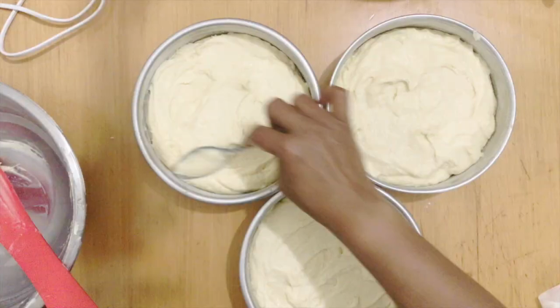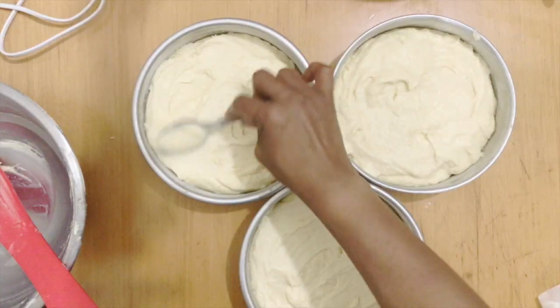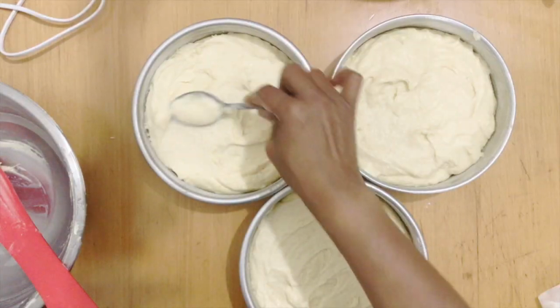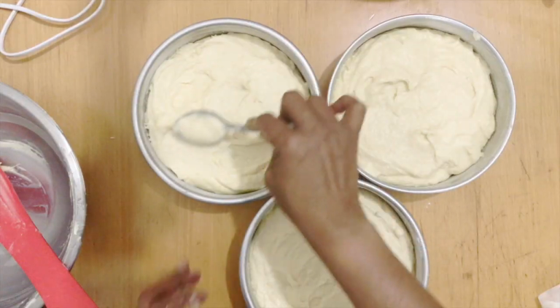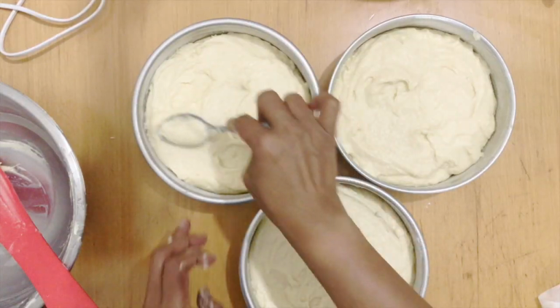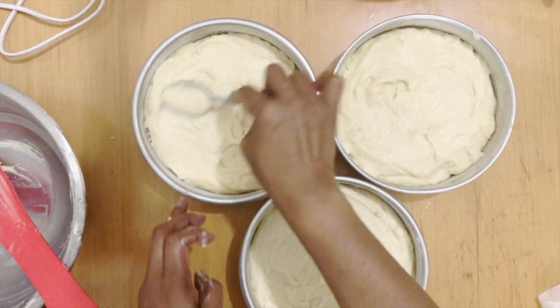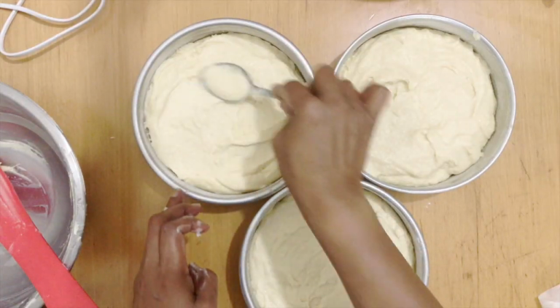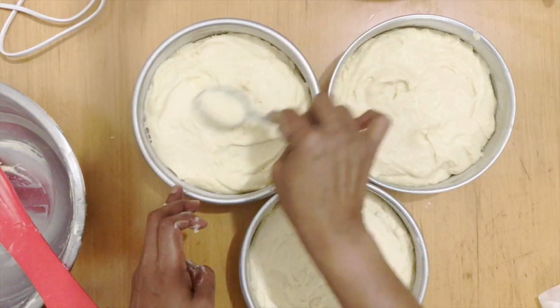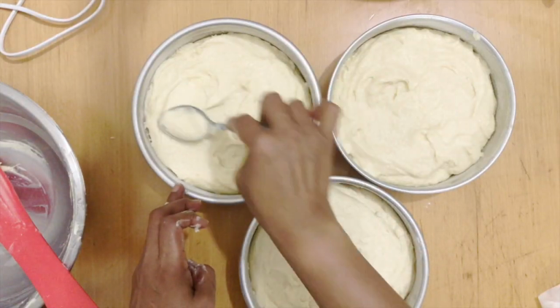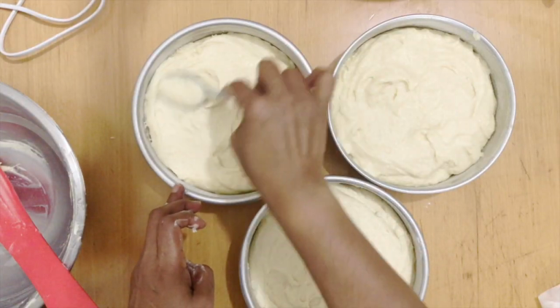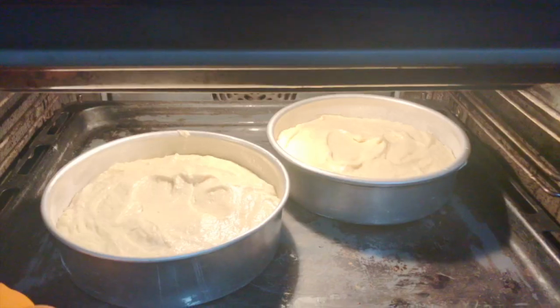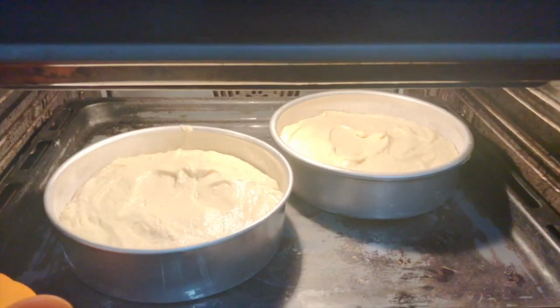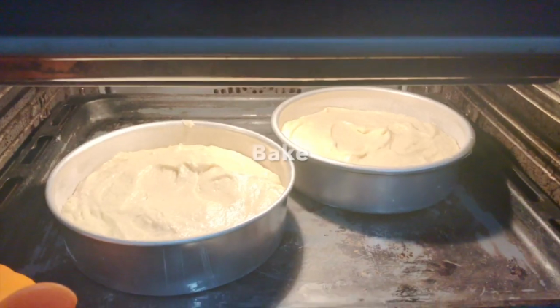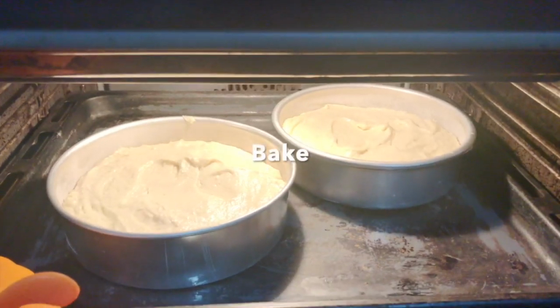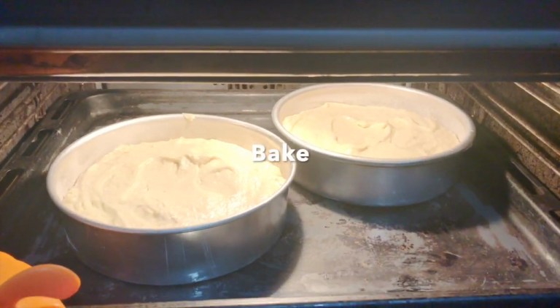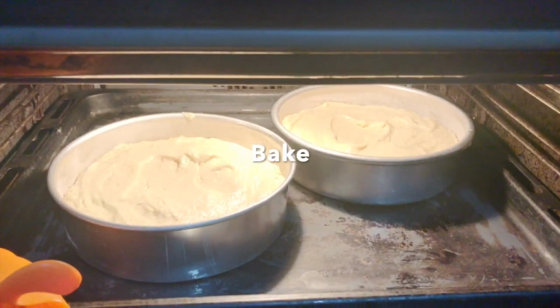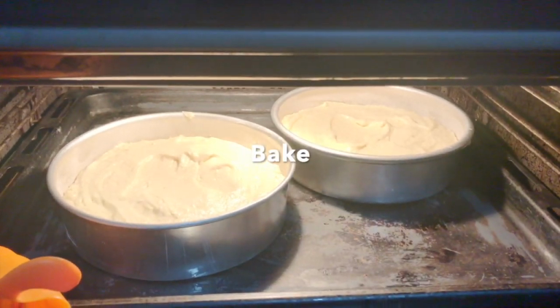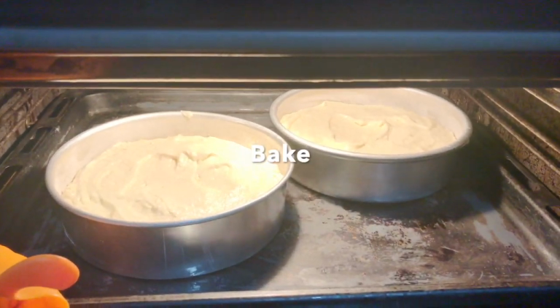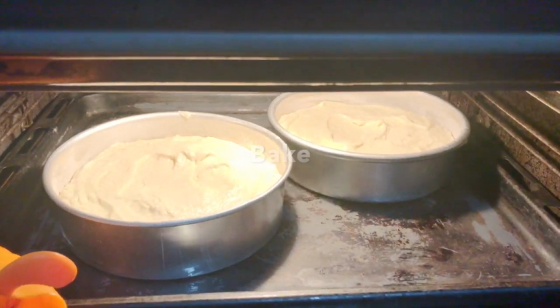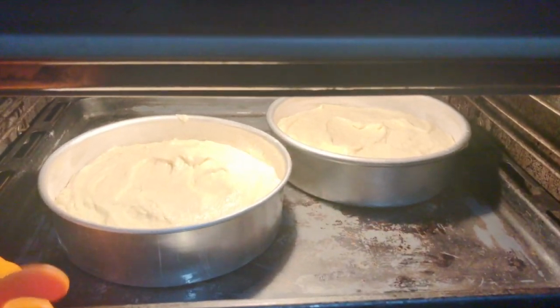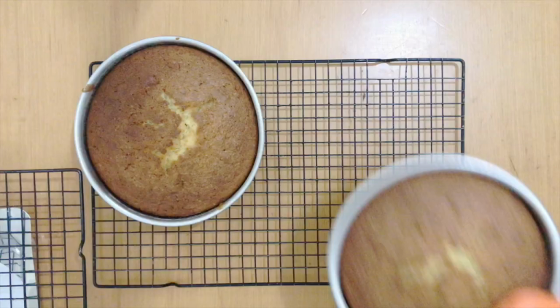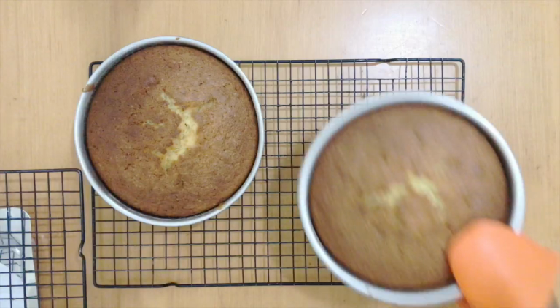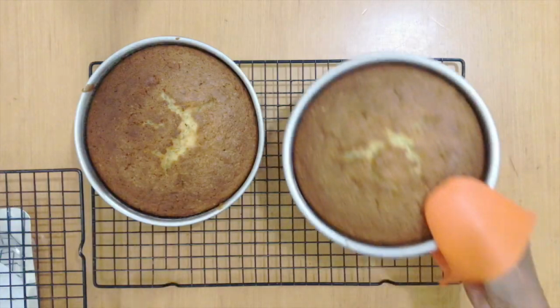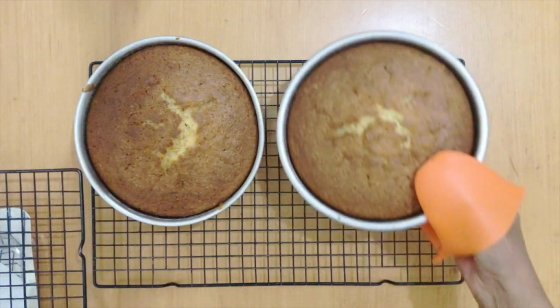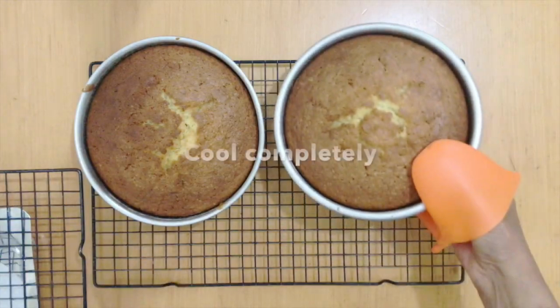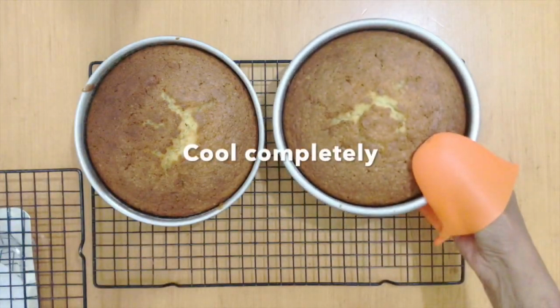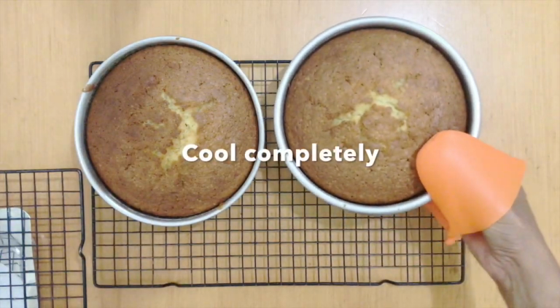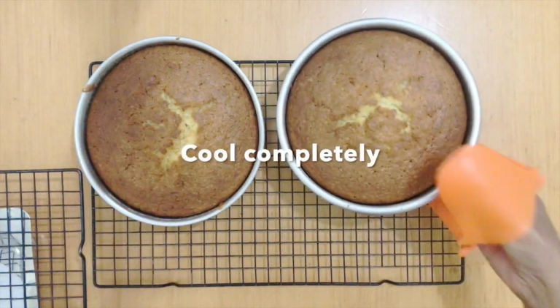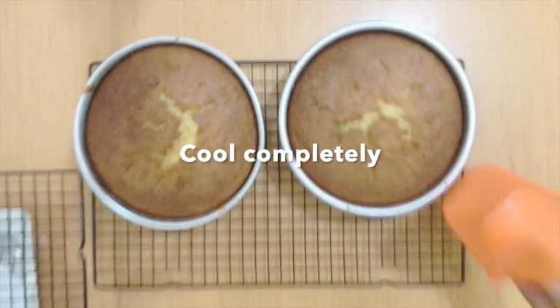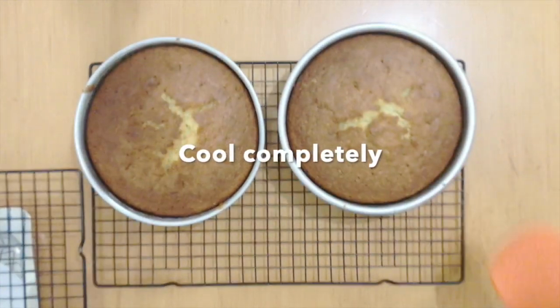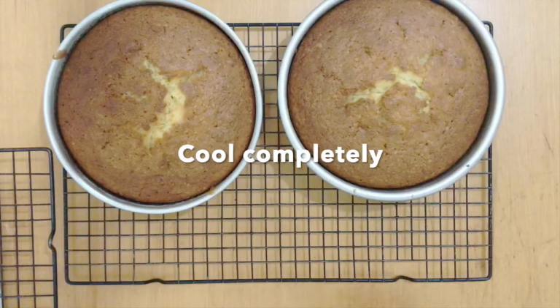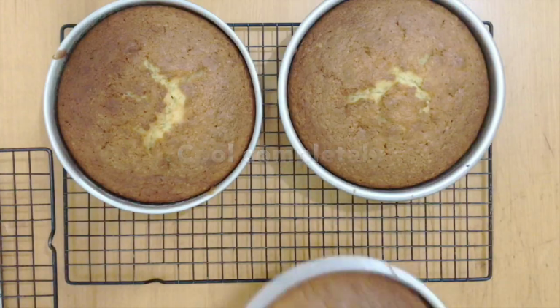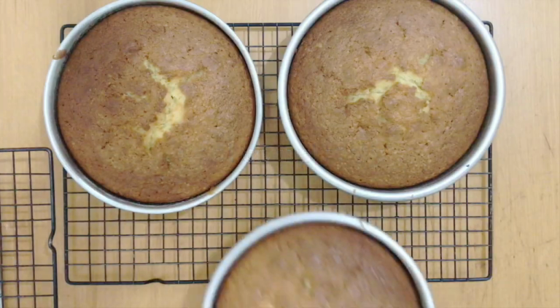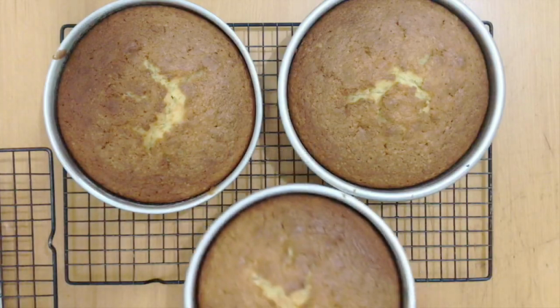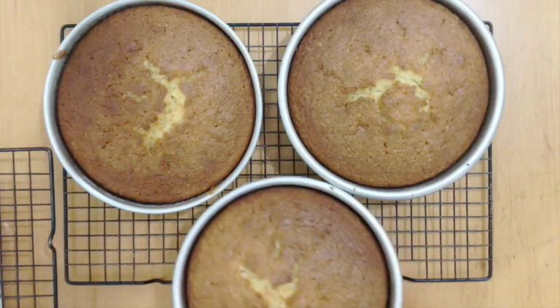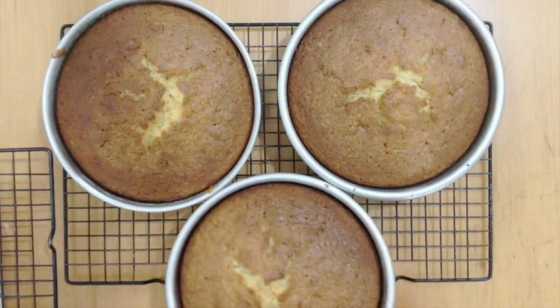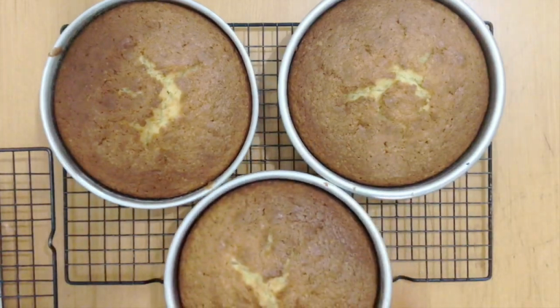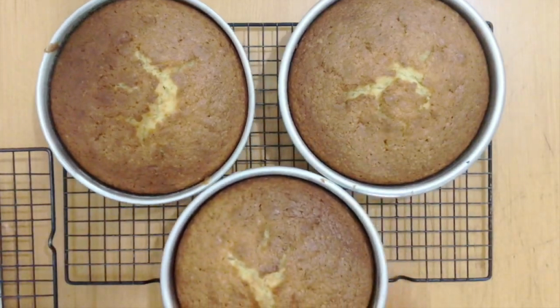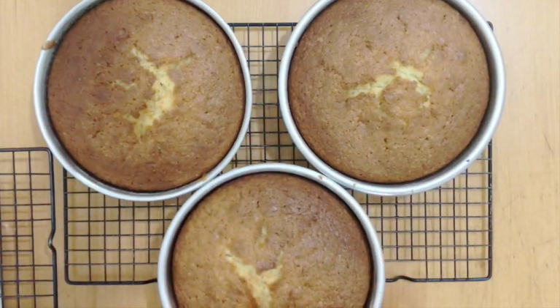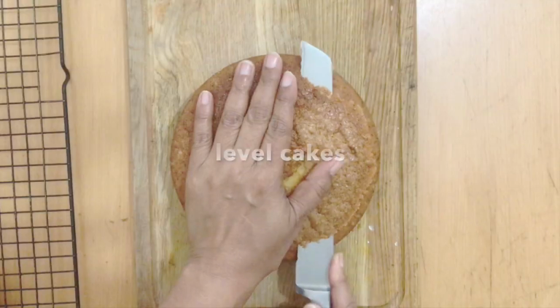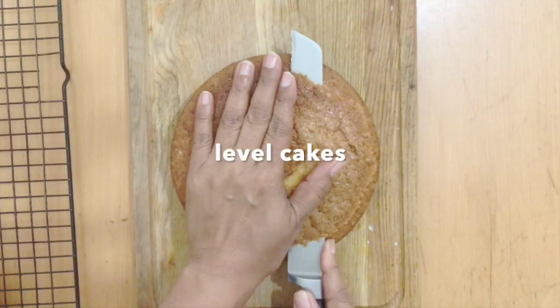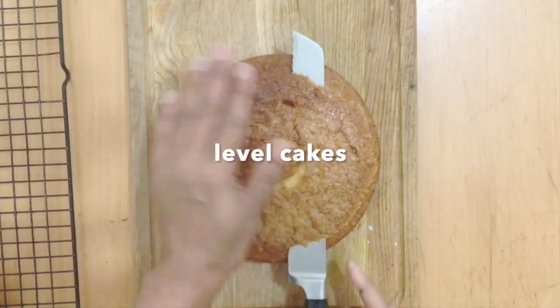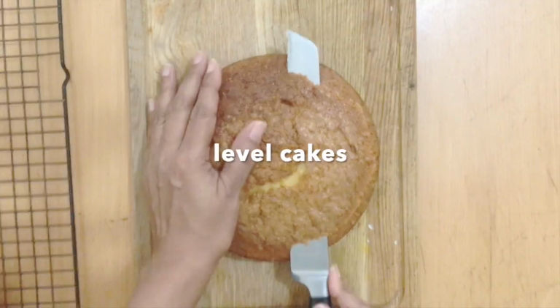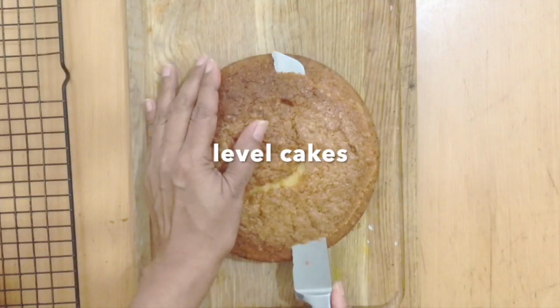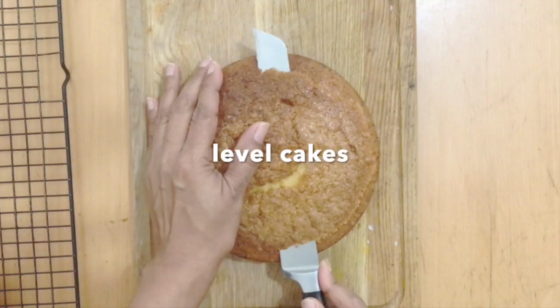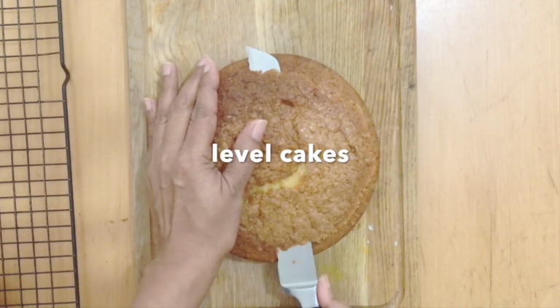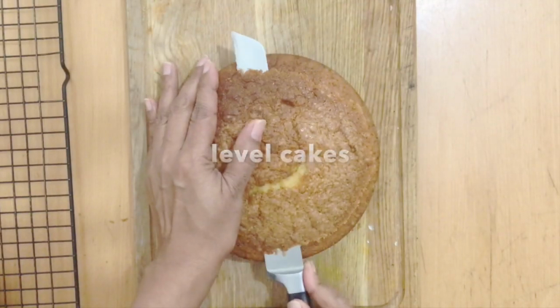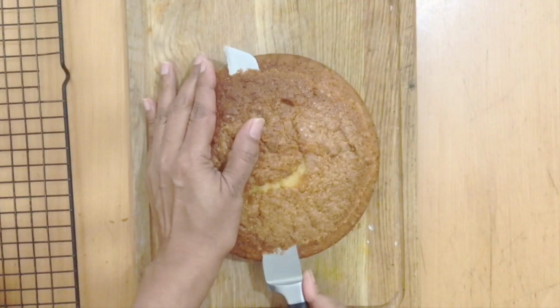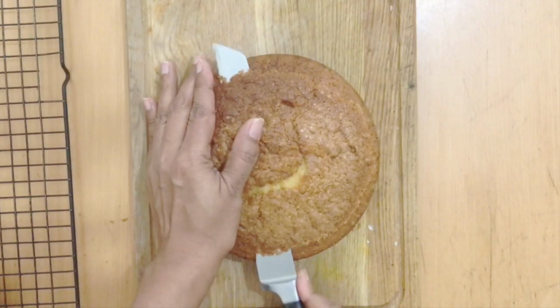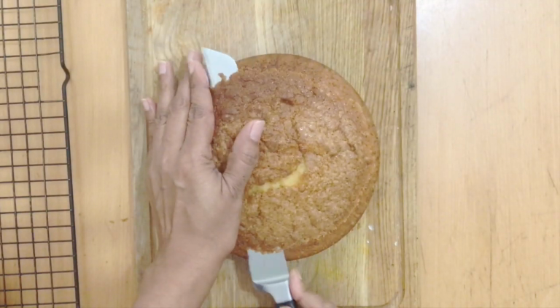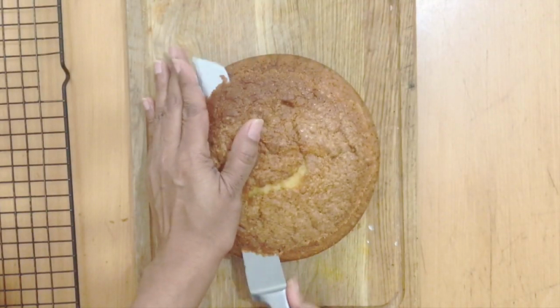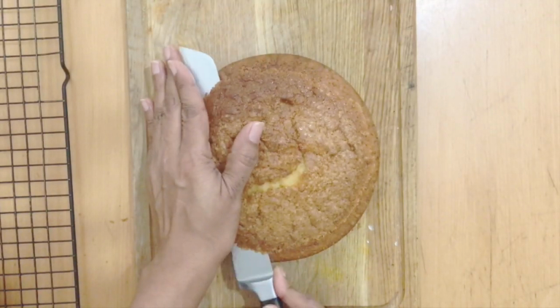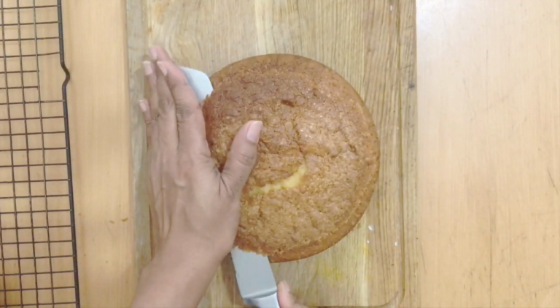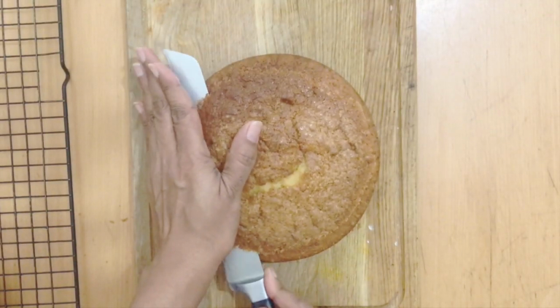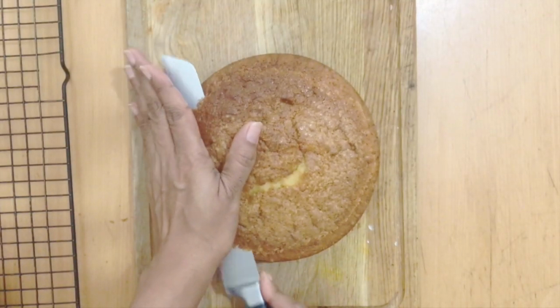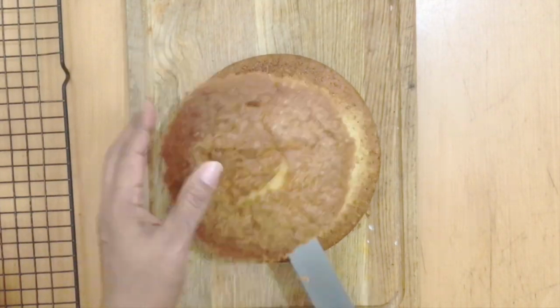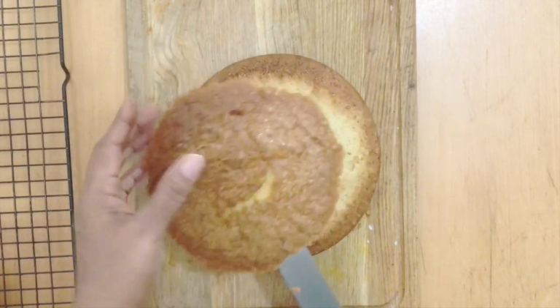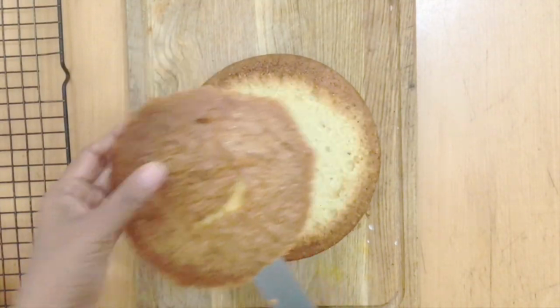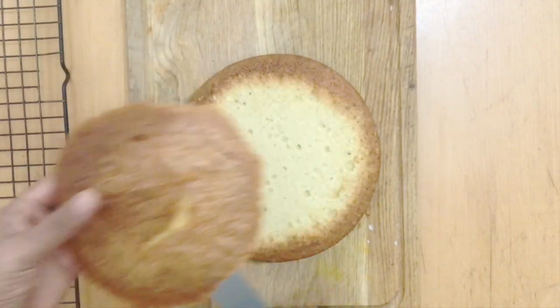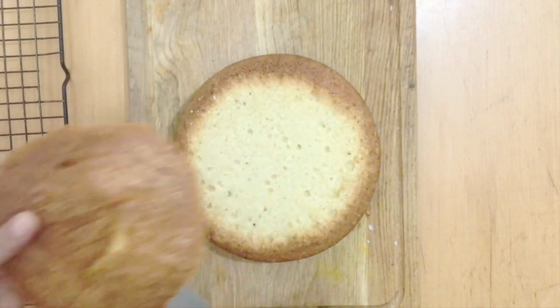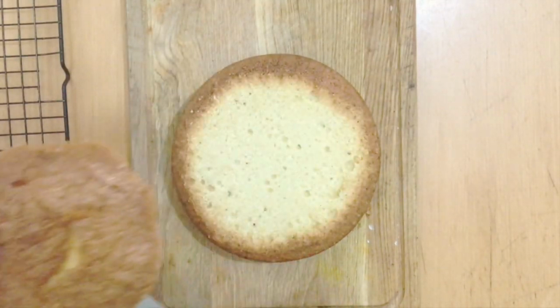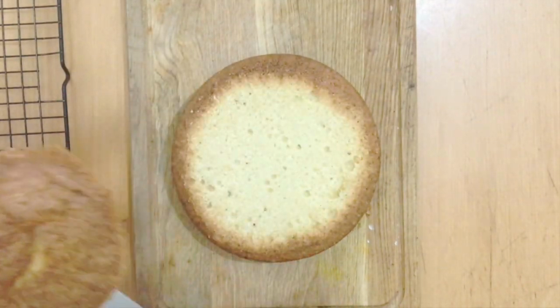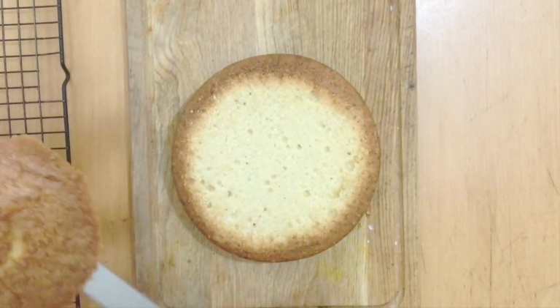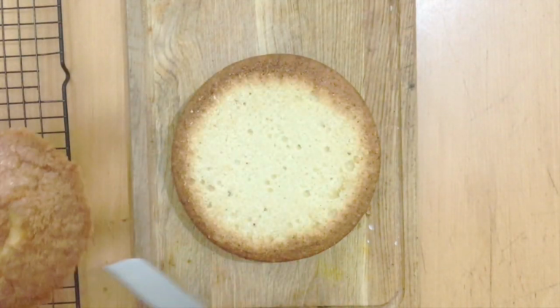Pour into the prepared baking pans and bake until done. Cool completely. Then level and moisten the cakes.